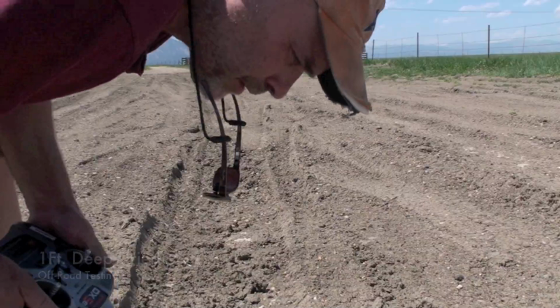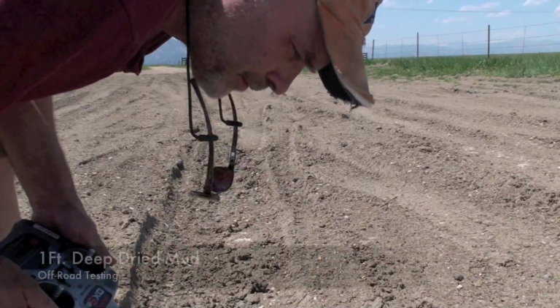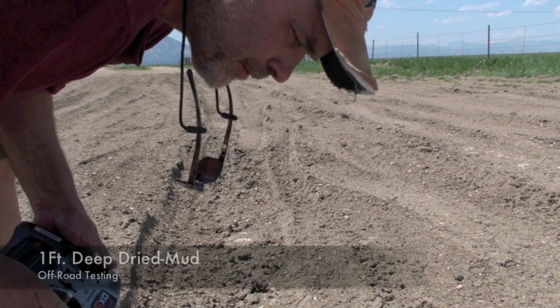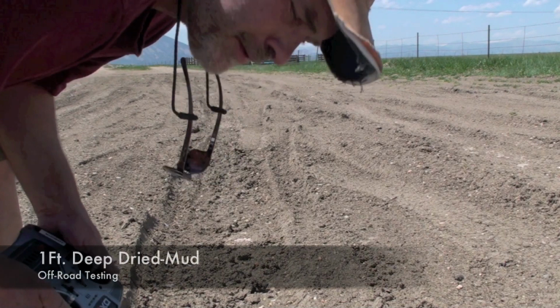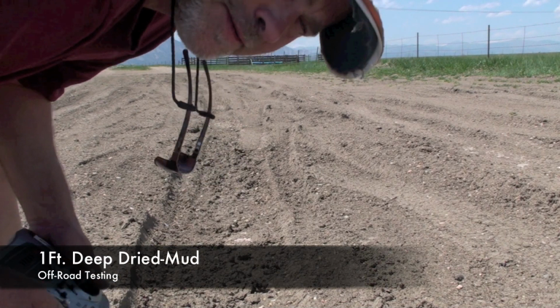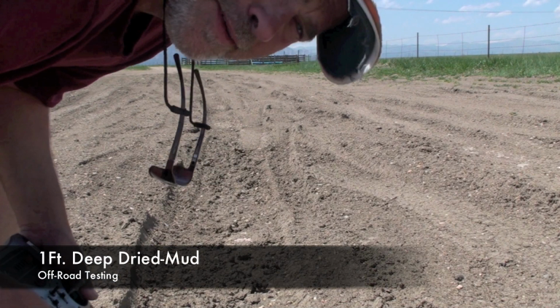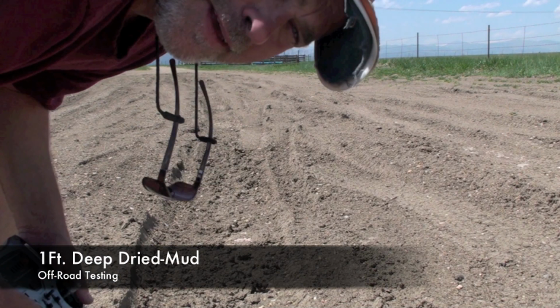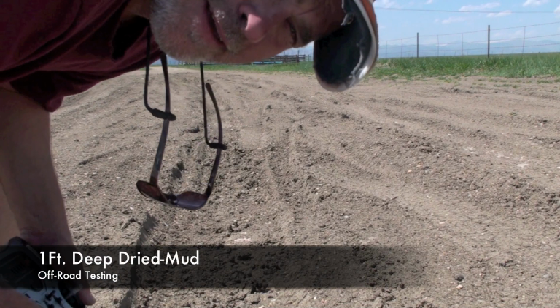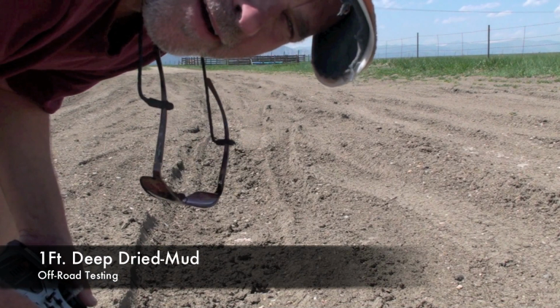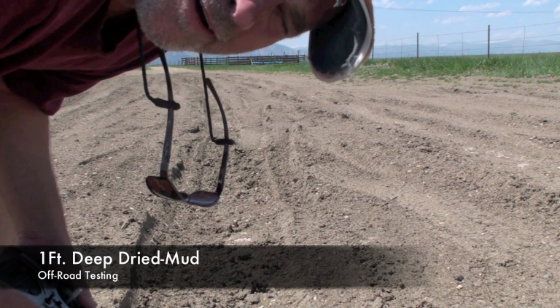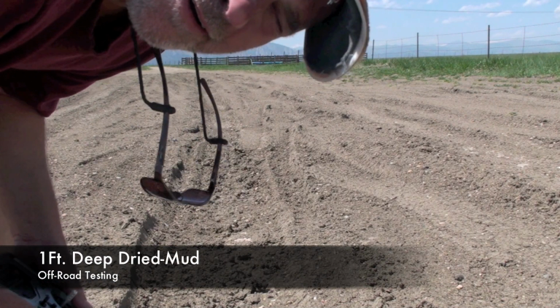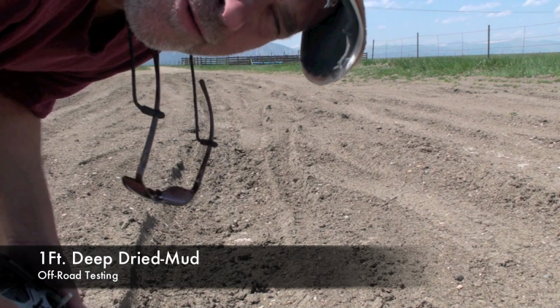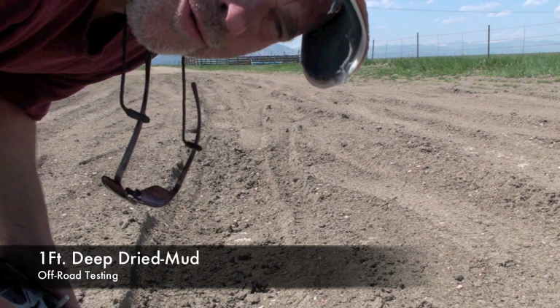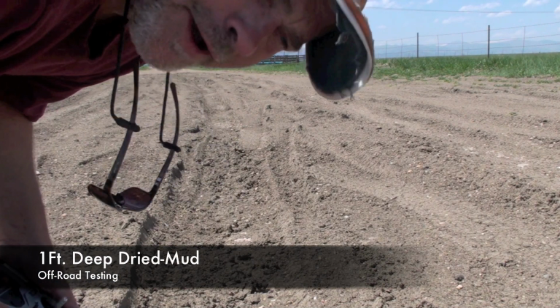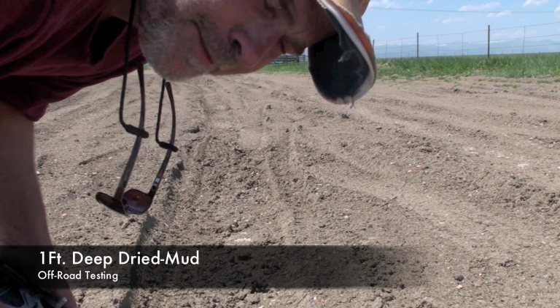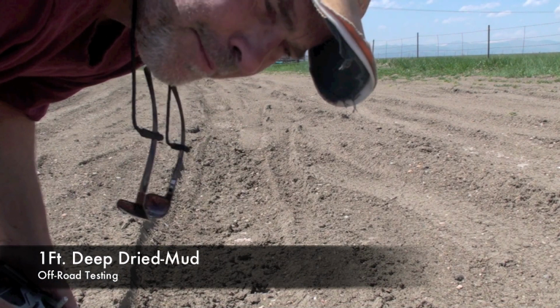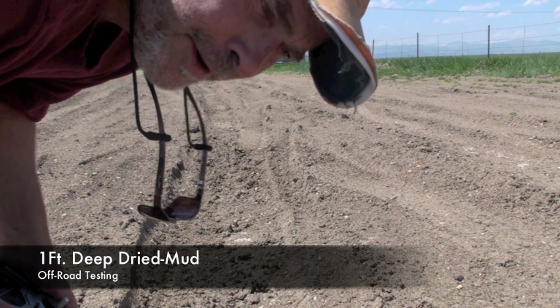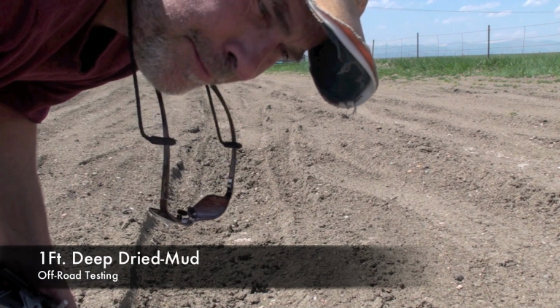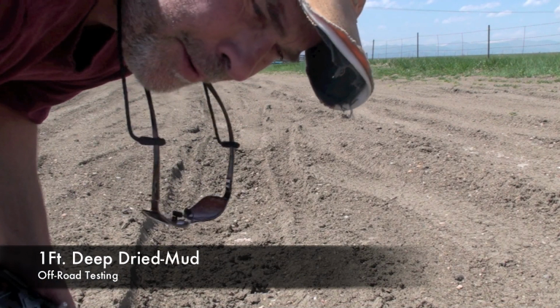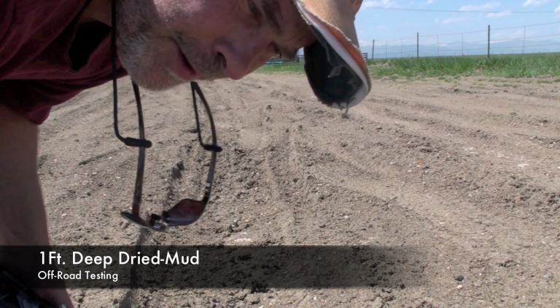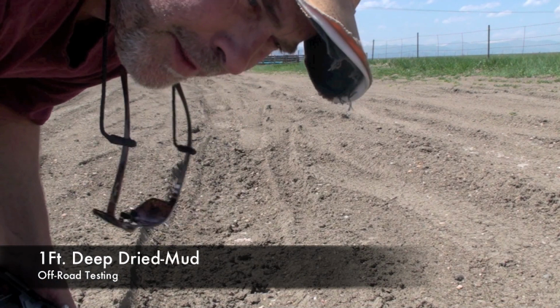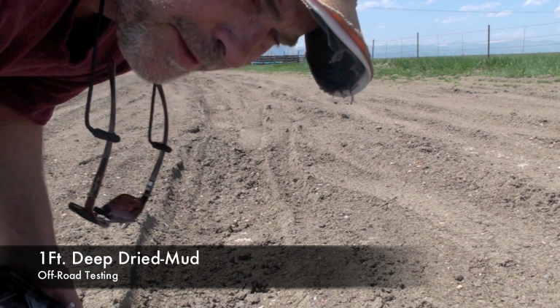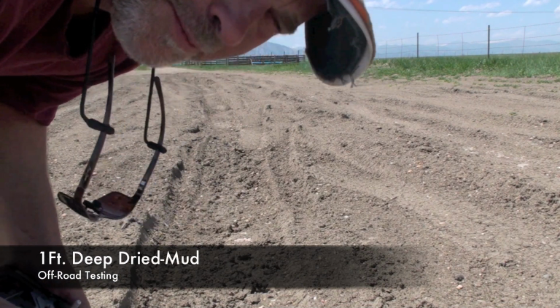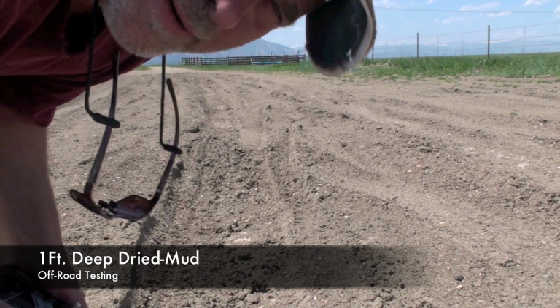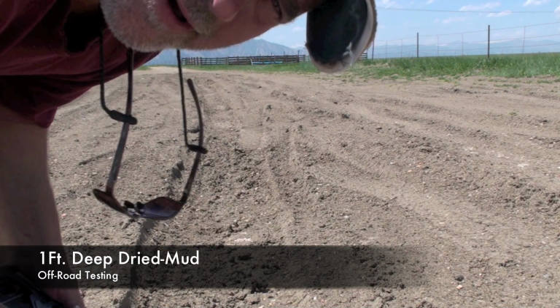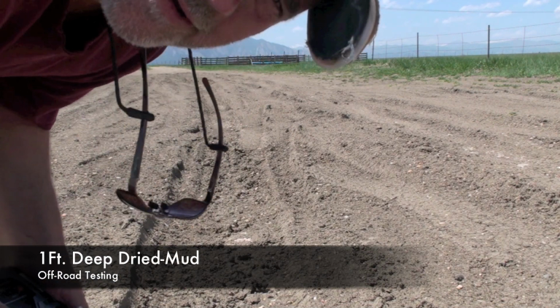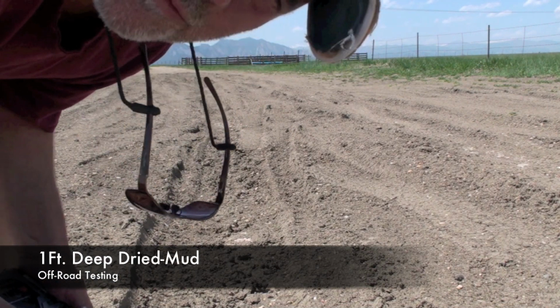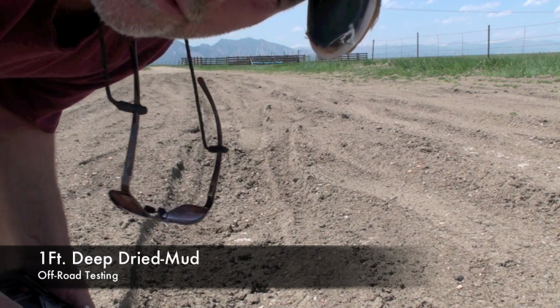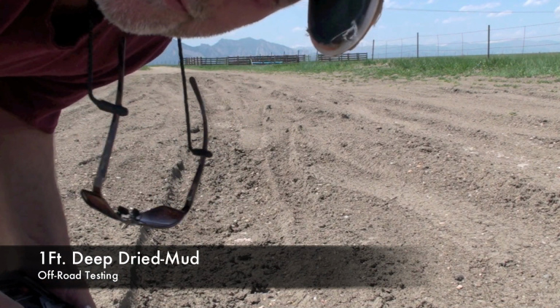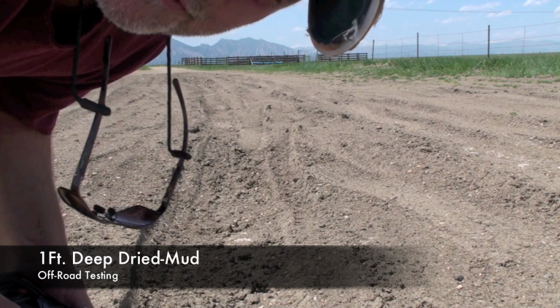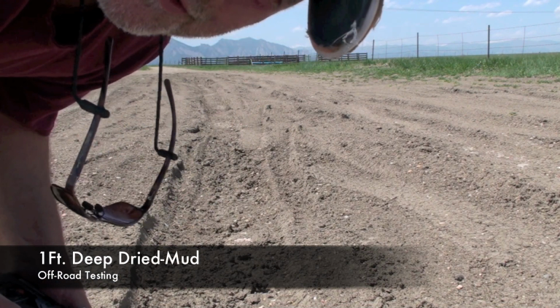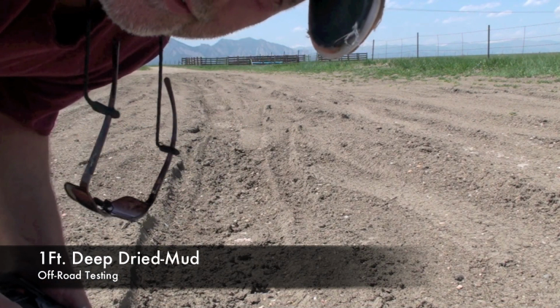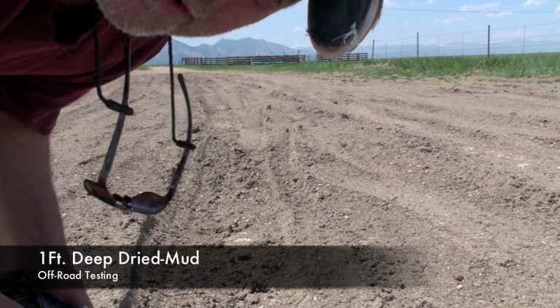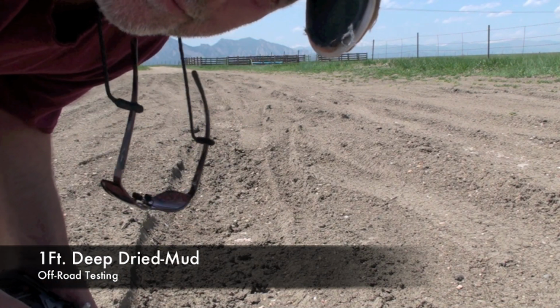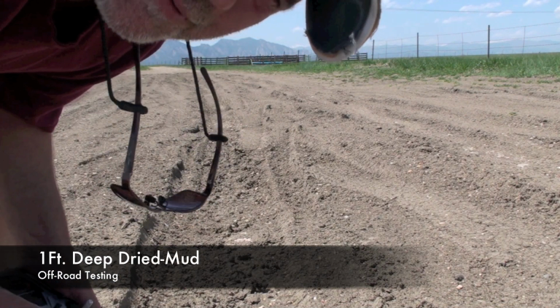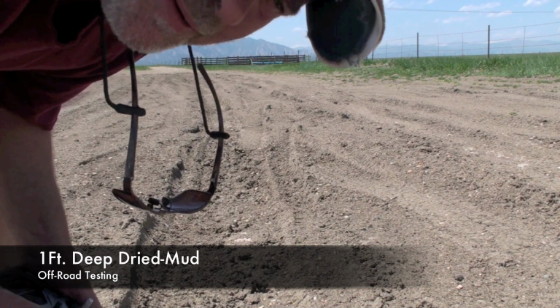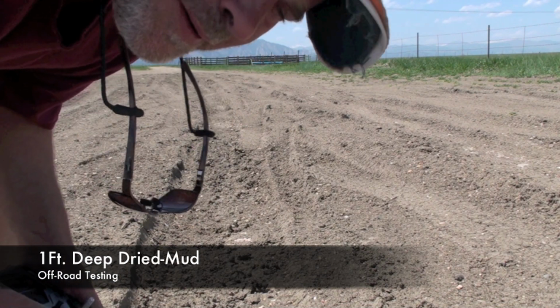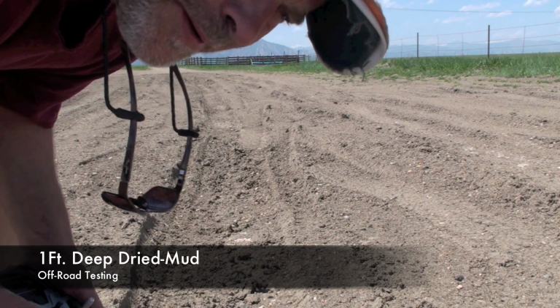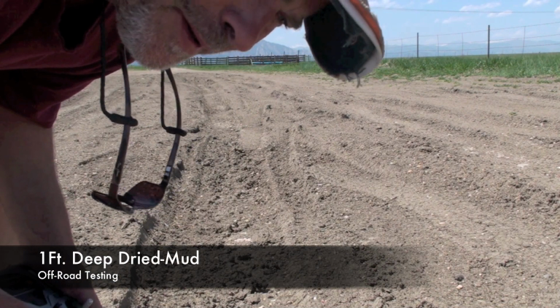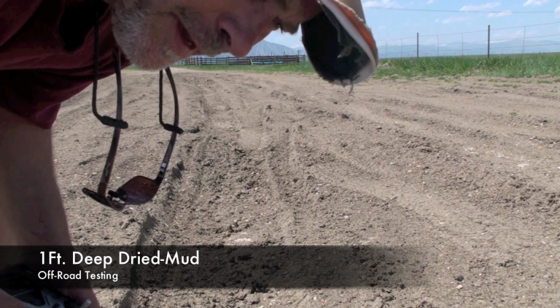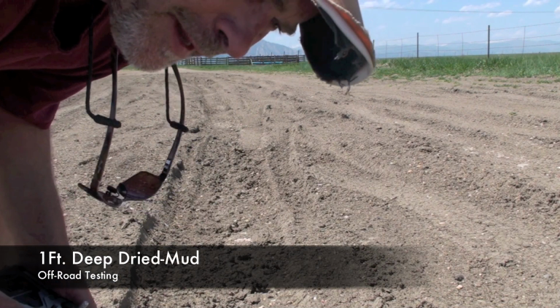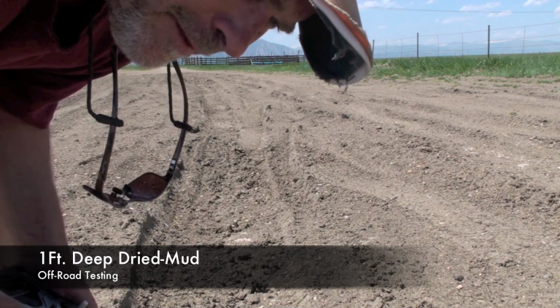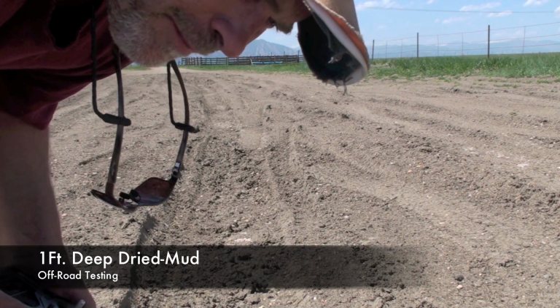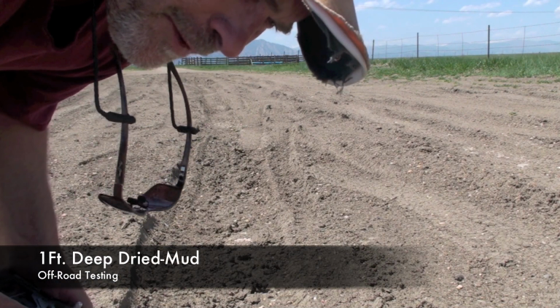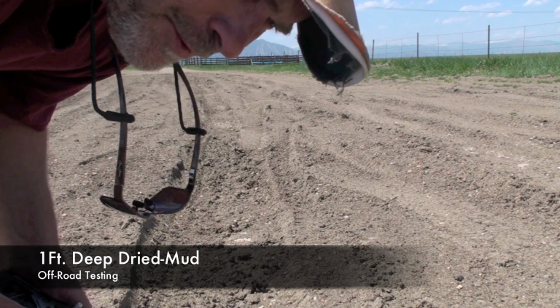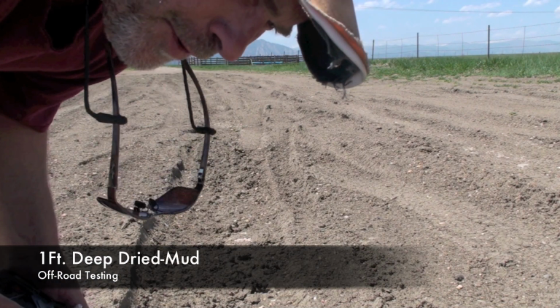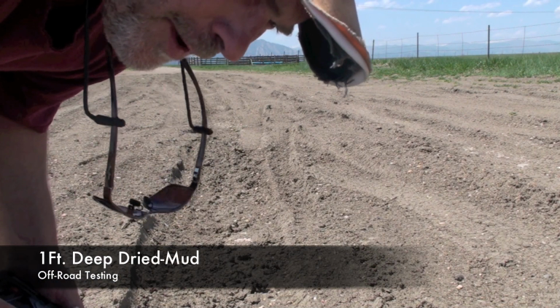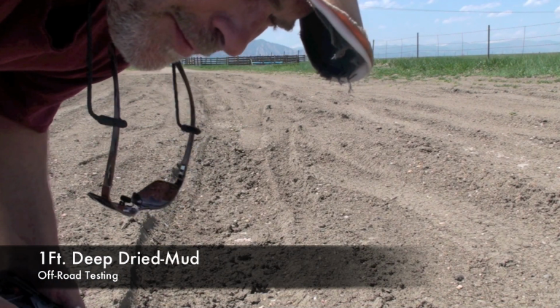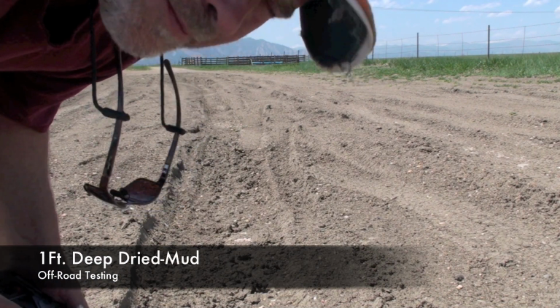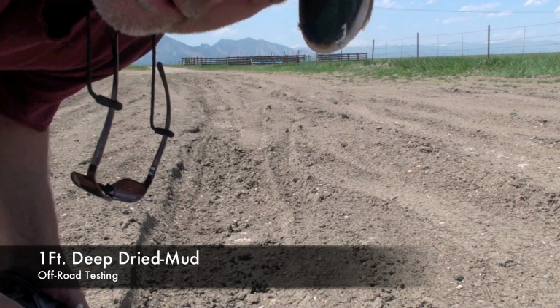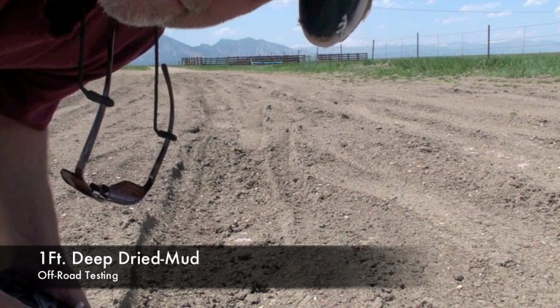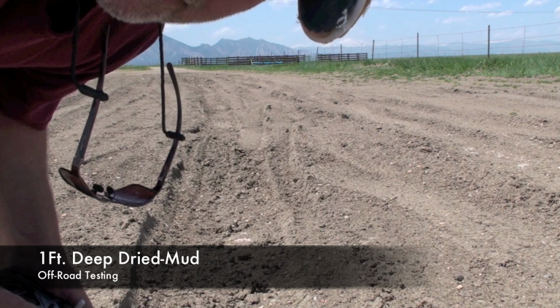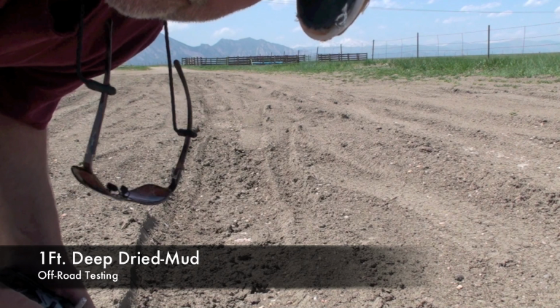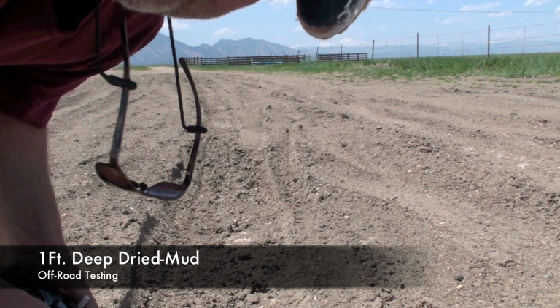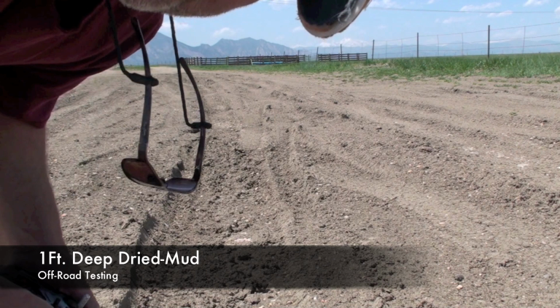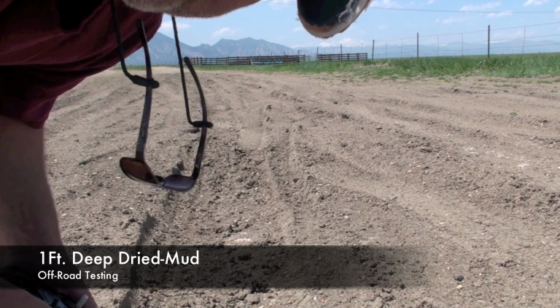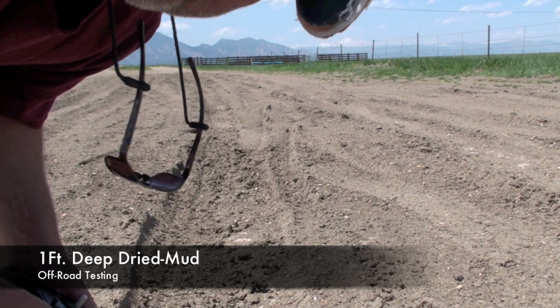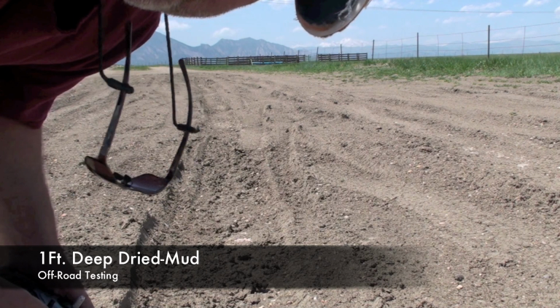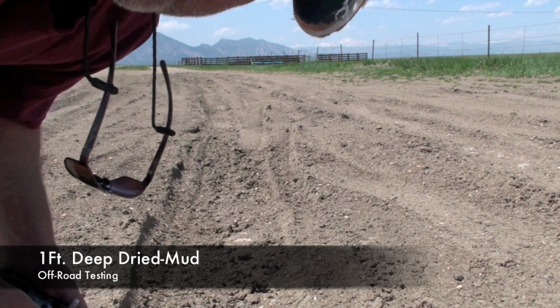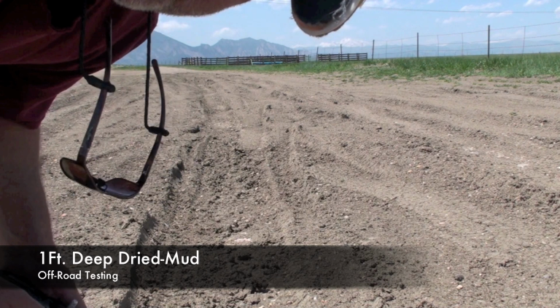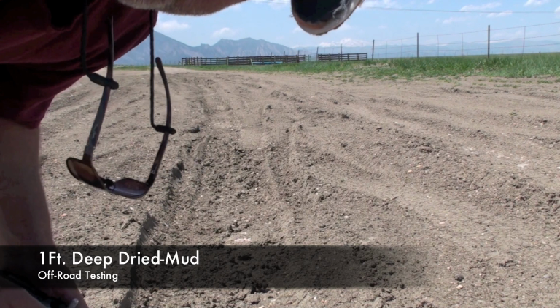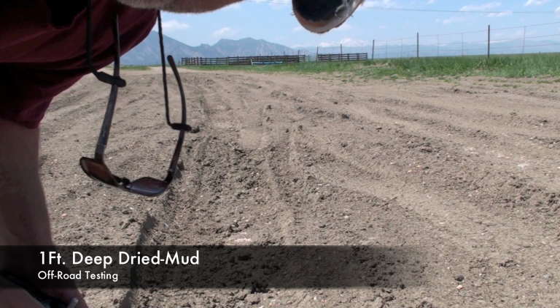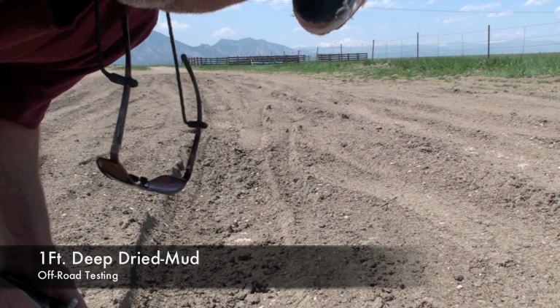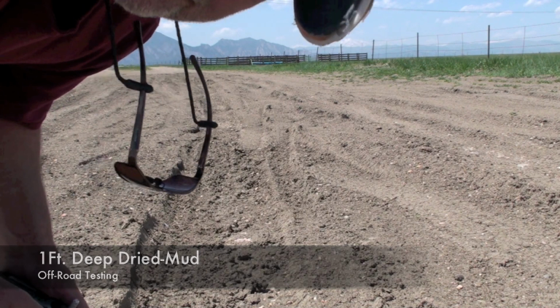This is a dried mud puddle that's about one foot deep, and I'm going to drive the mud bot through it to see how it does.